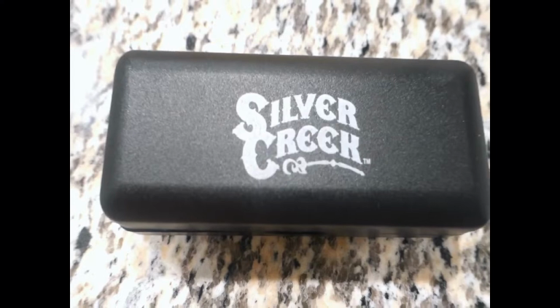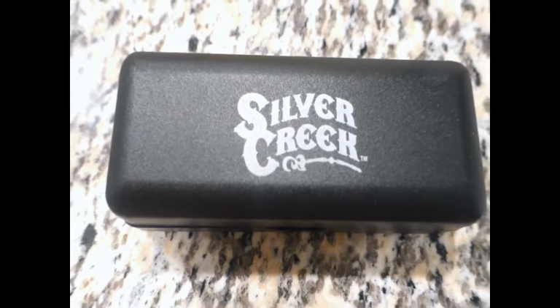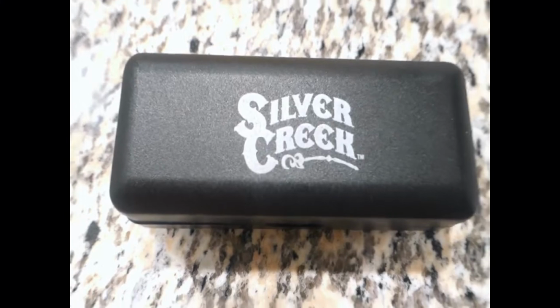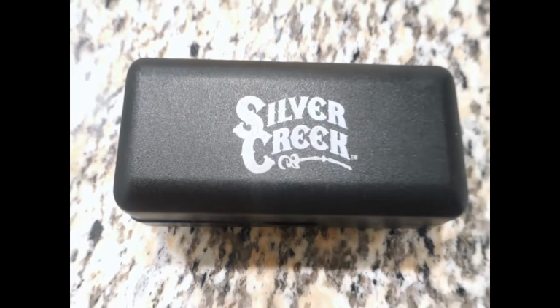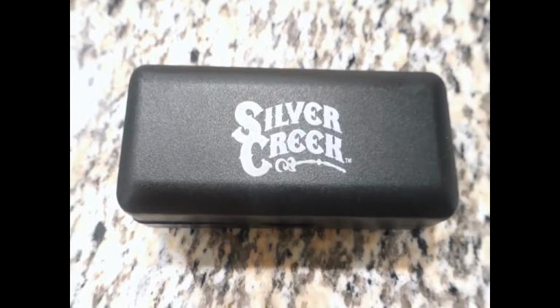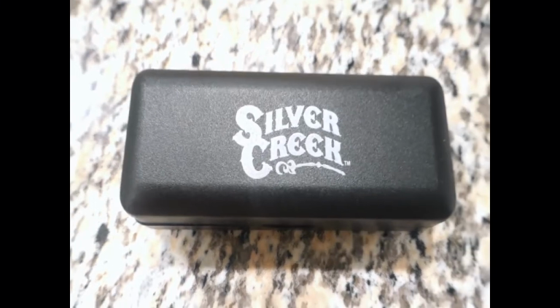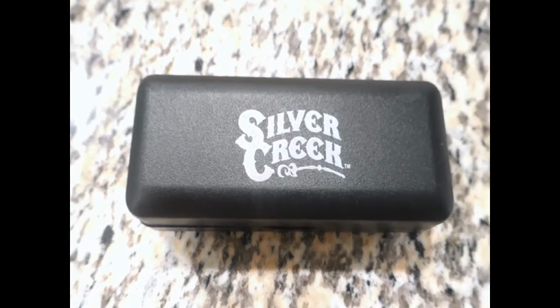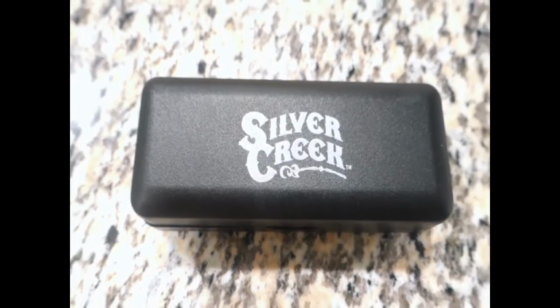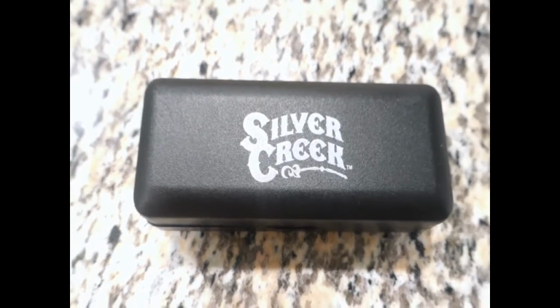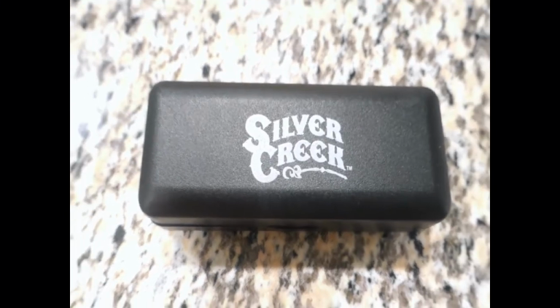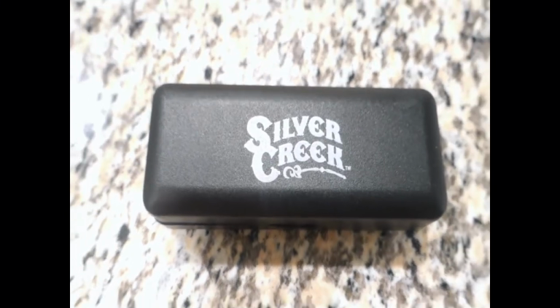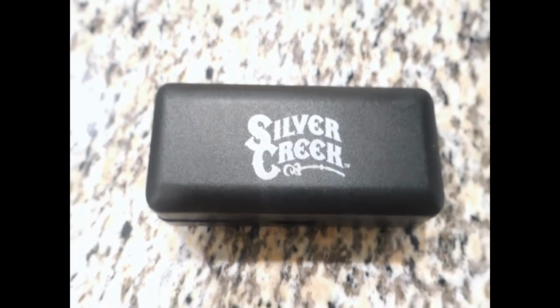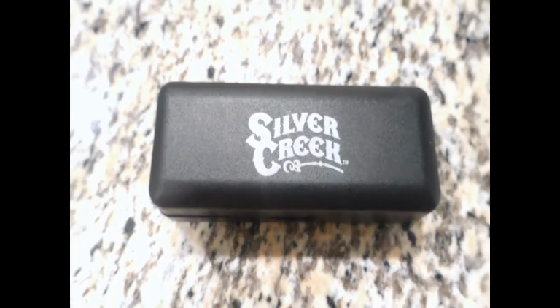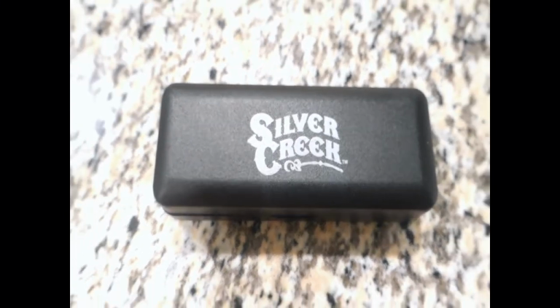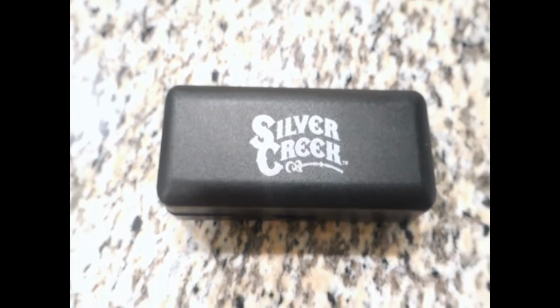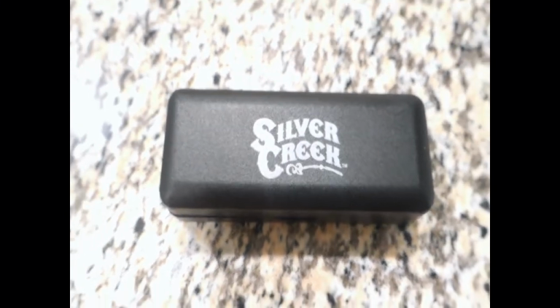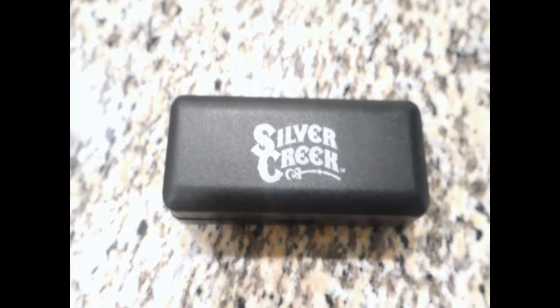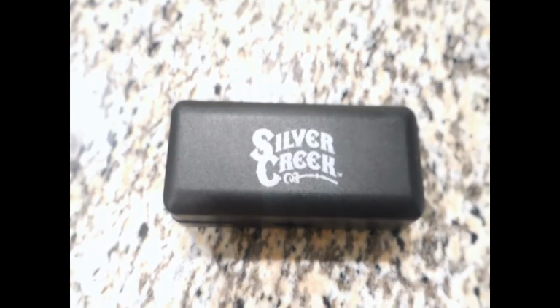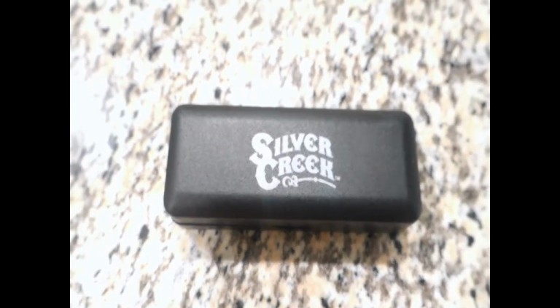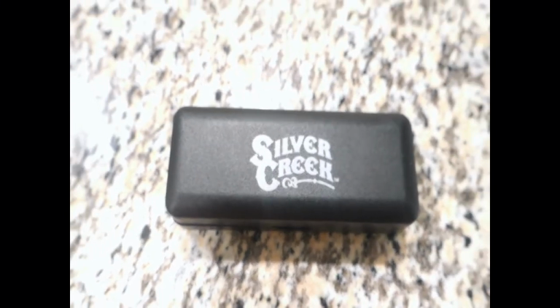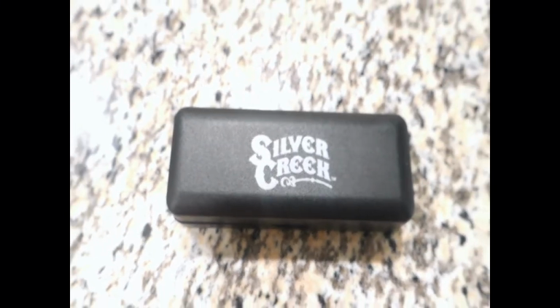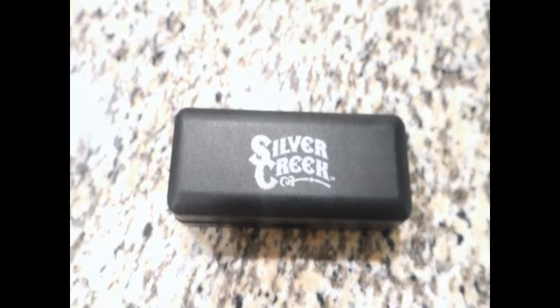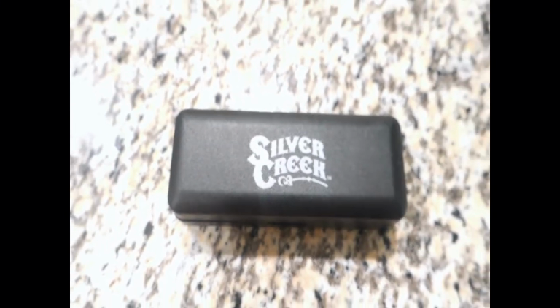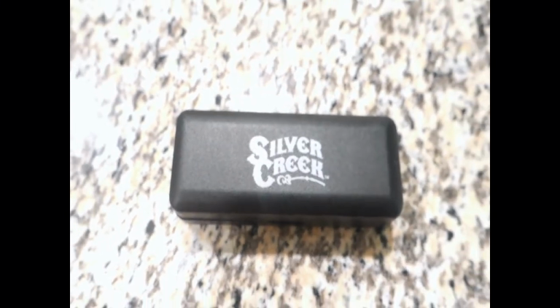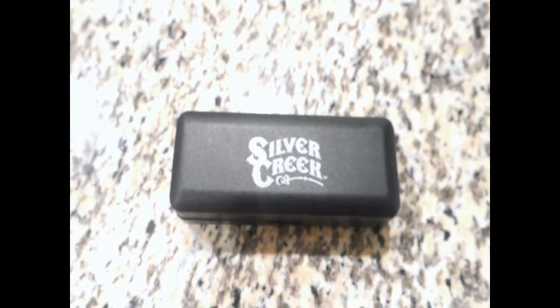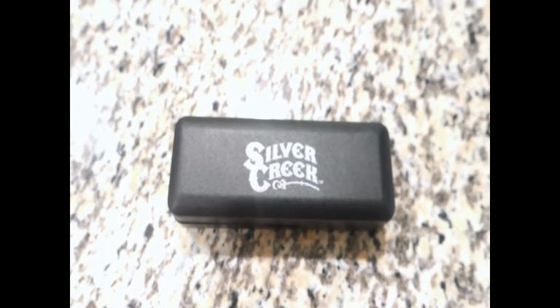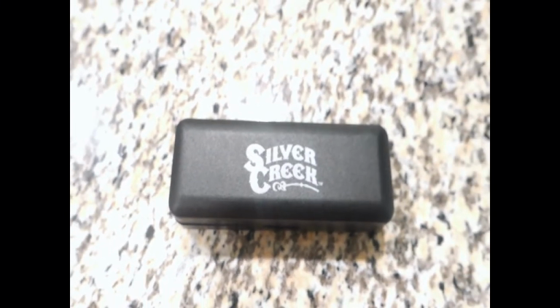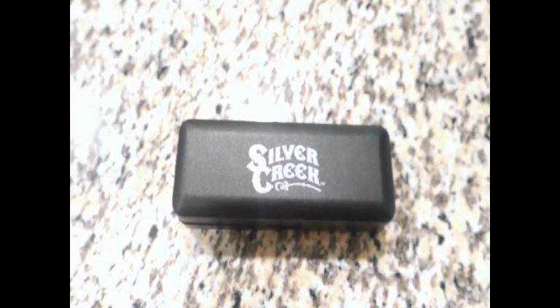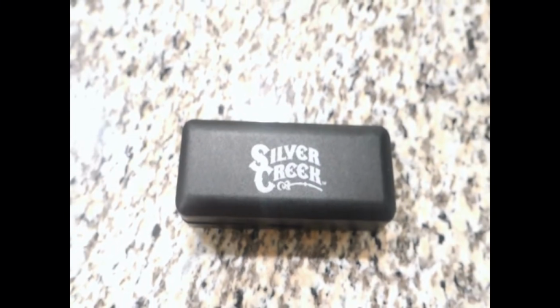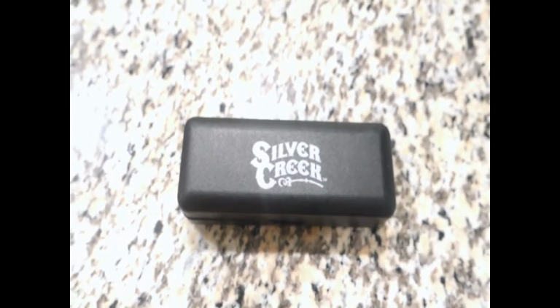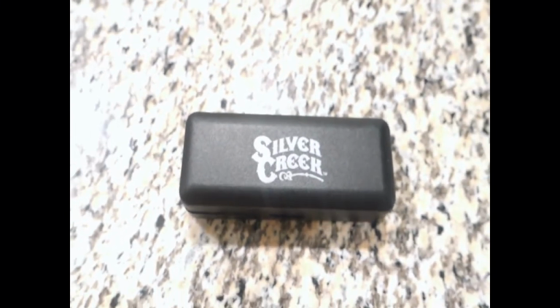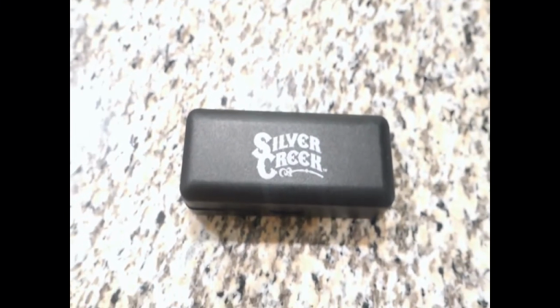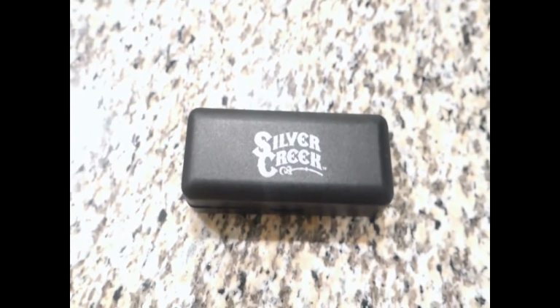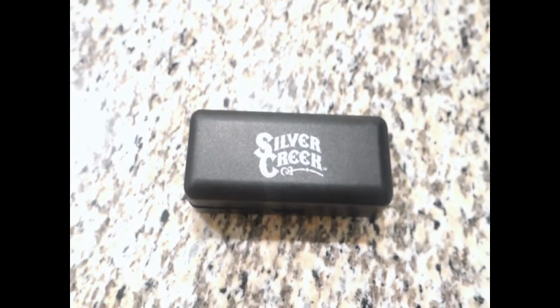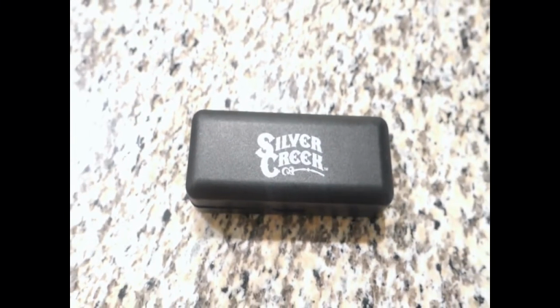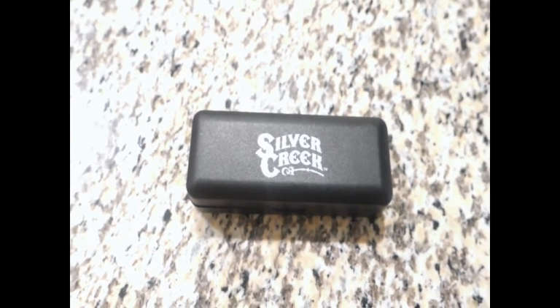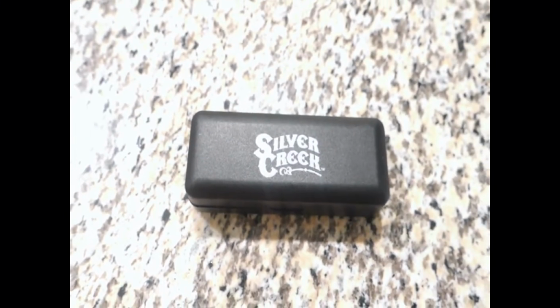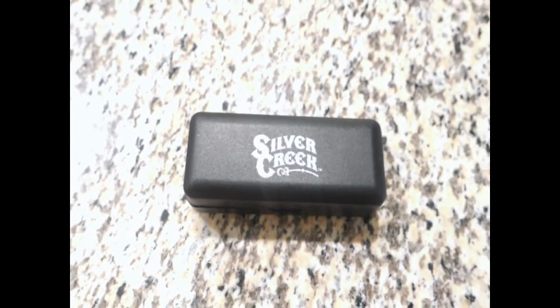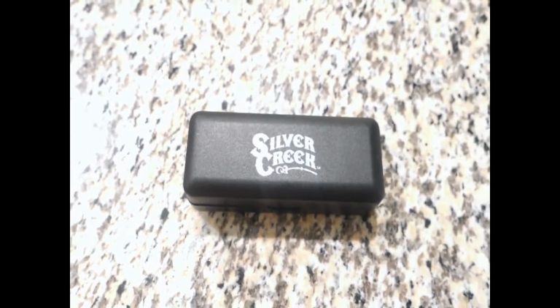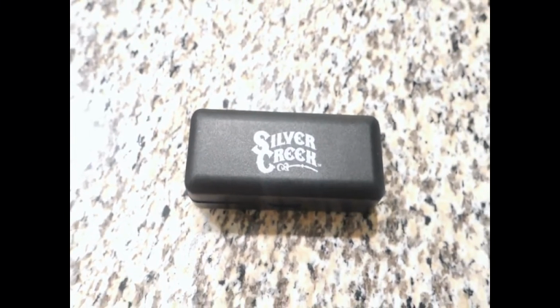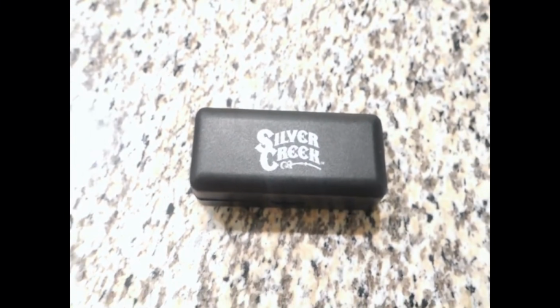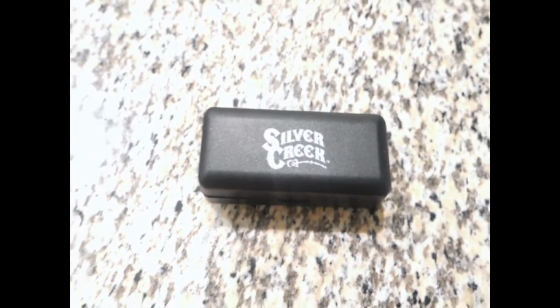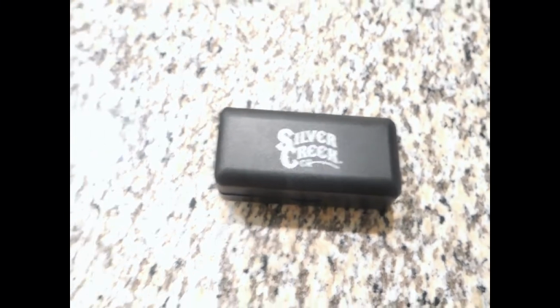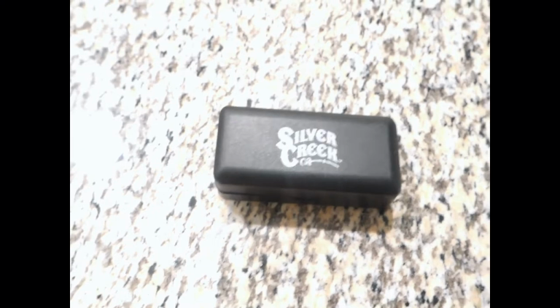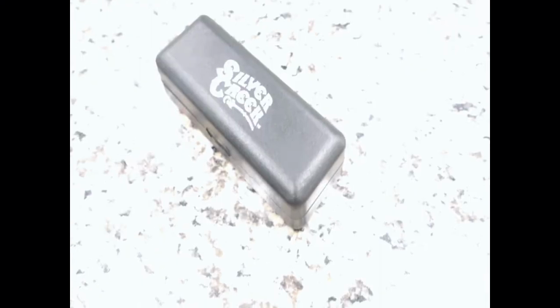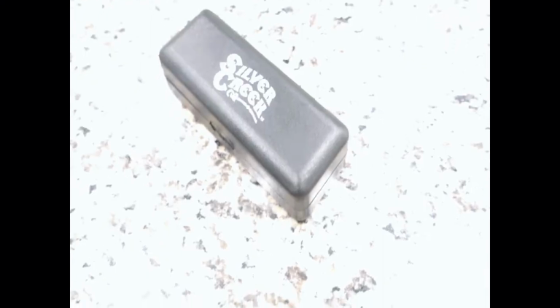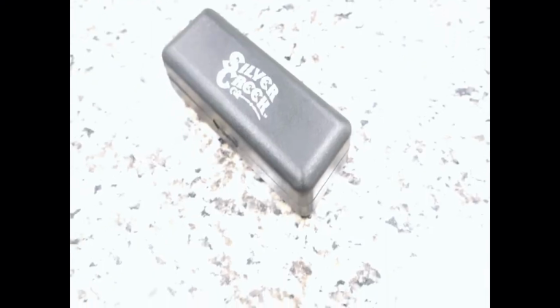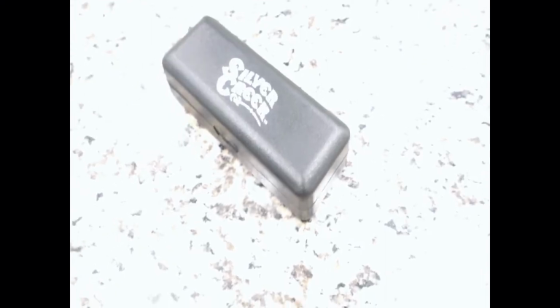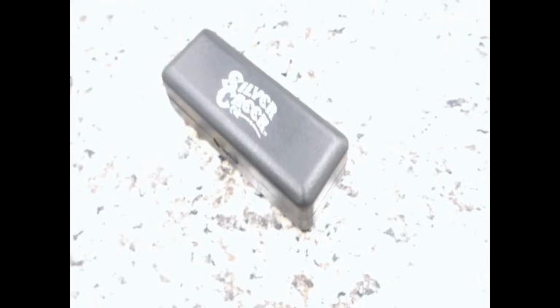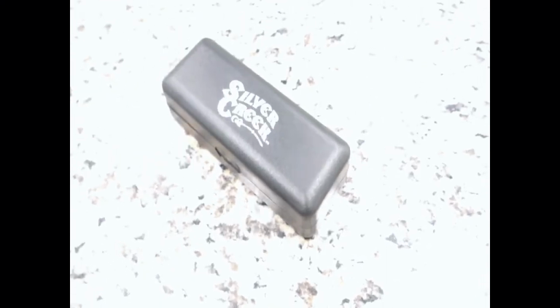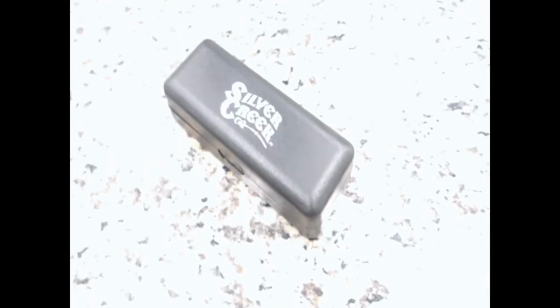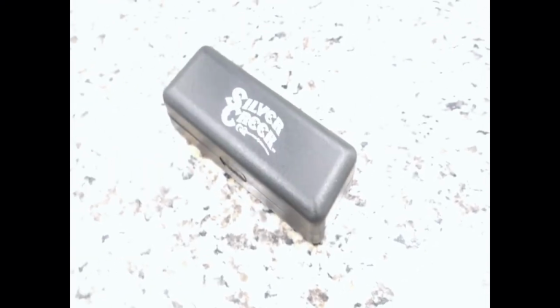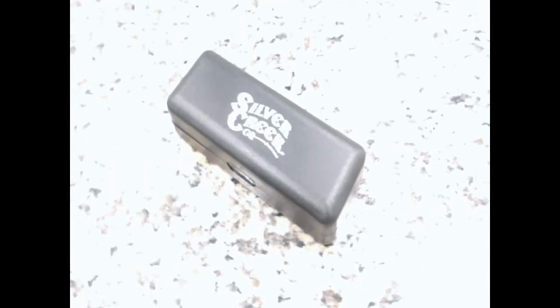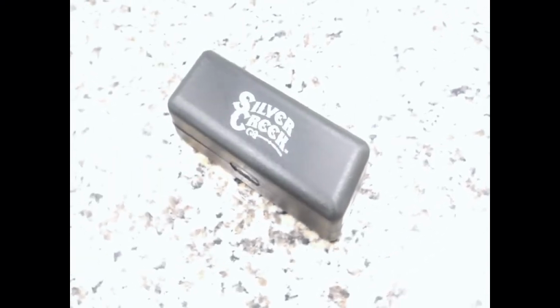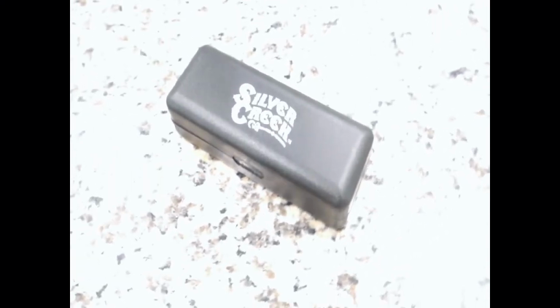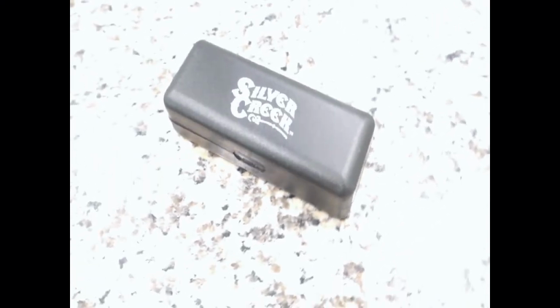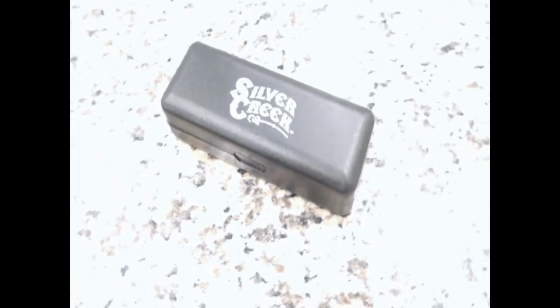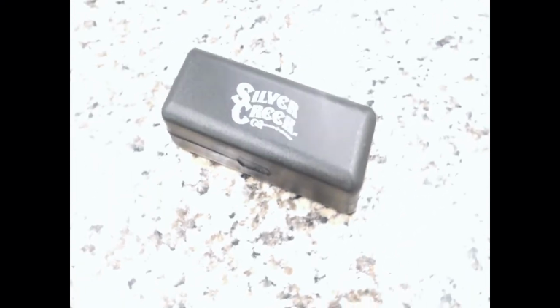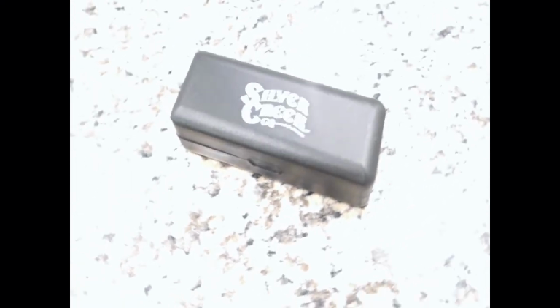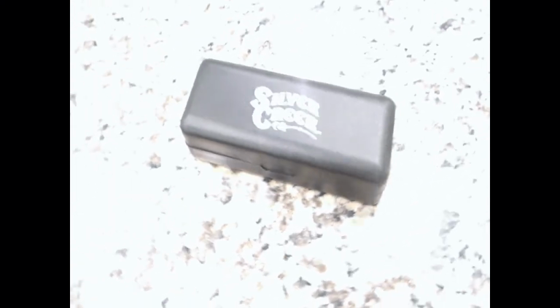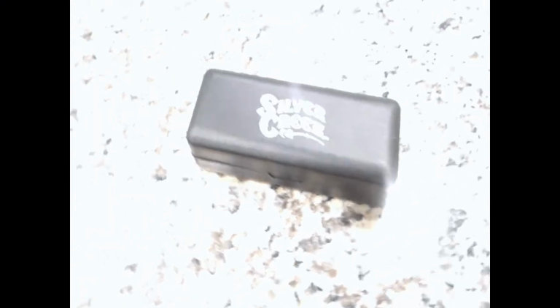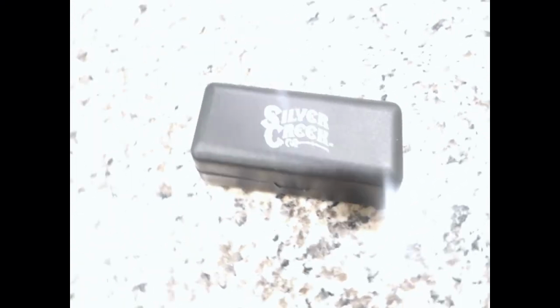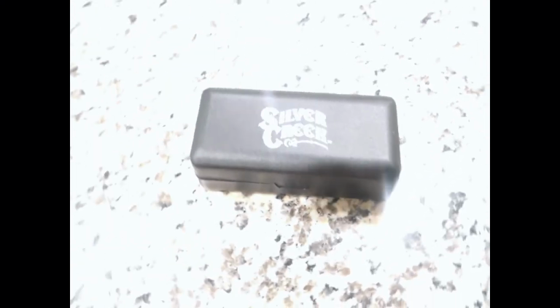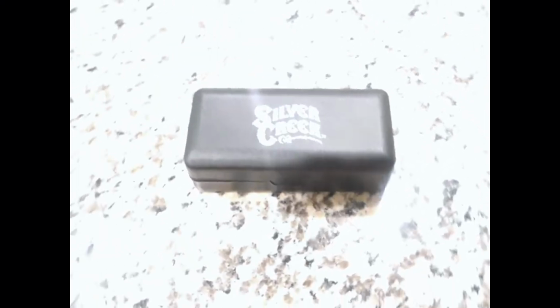Greetings everyone, this is Dose with Dose Review. Right now we're gonna review the Greek Harmonica by Ironworks.